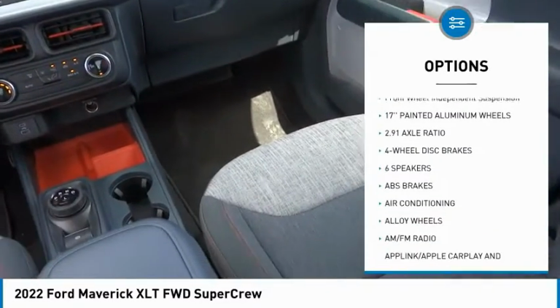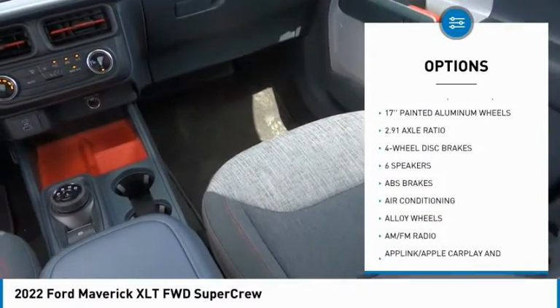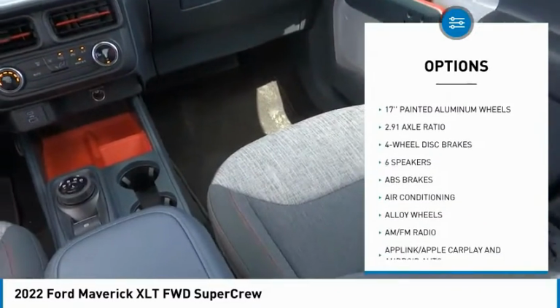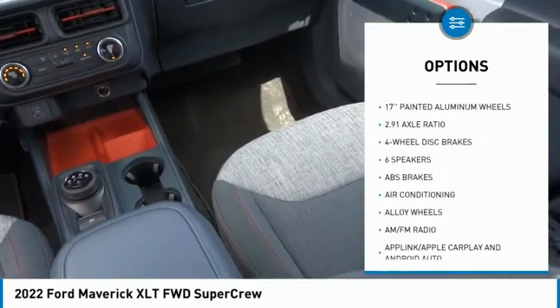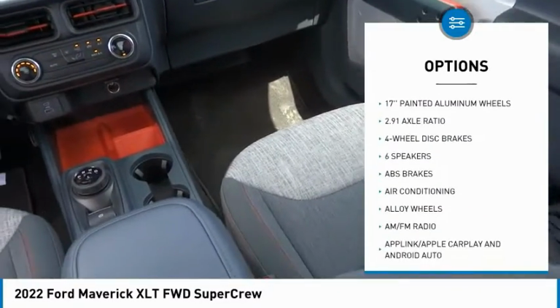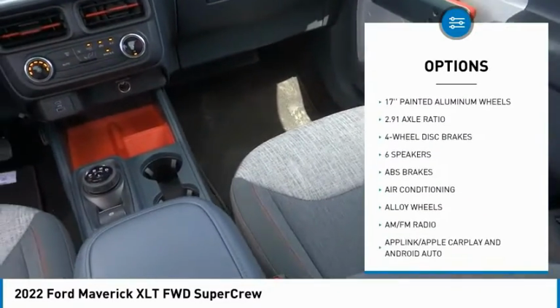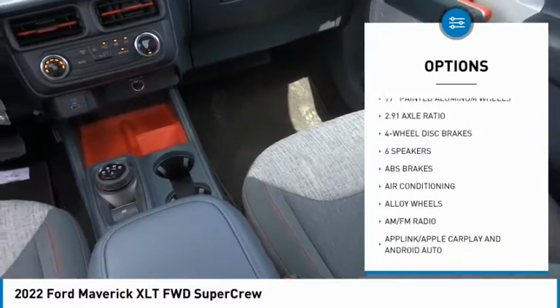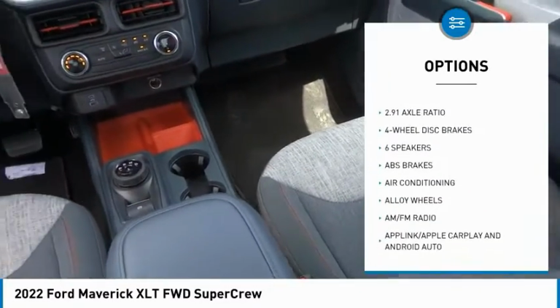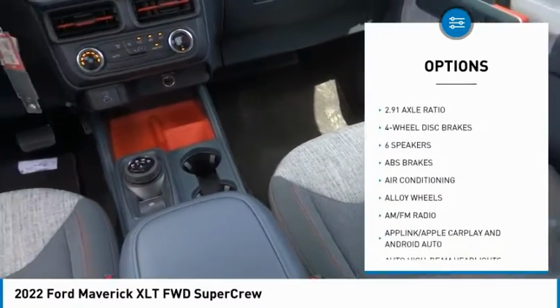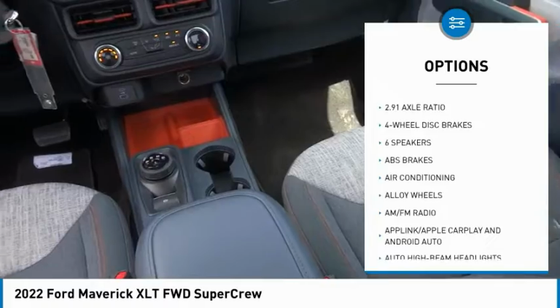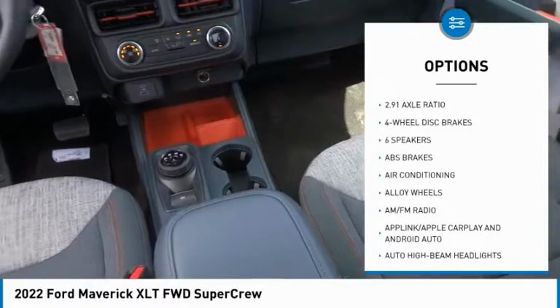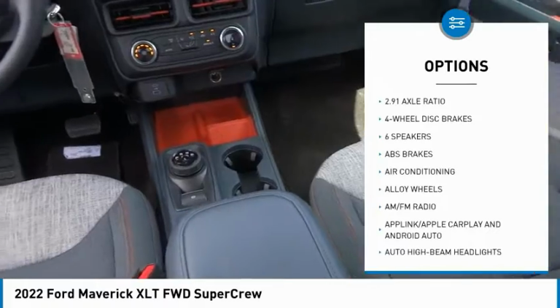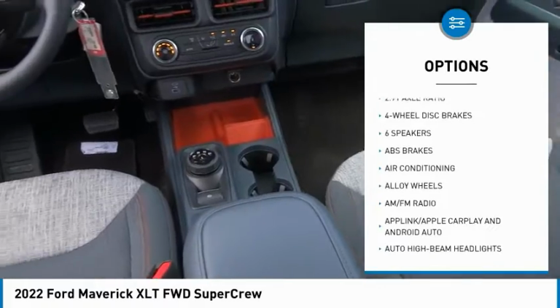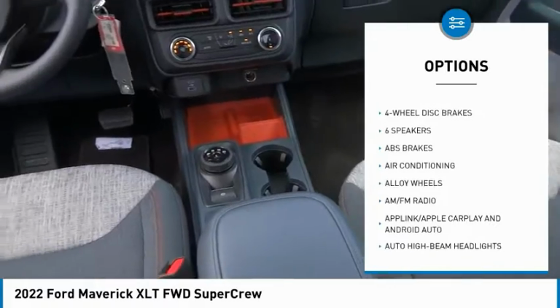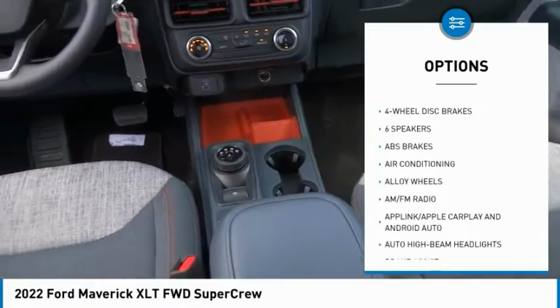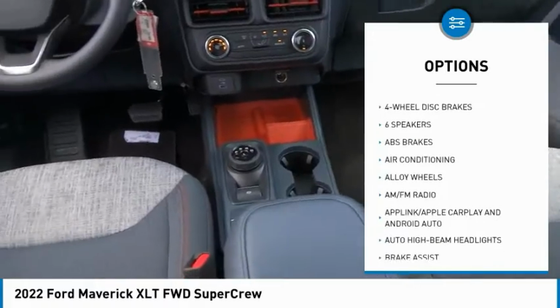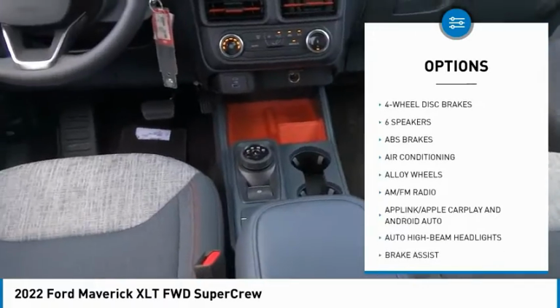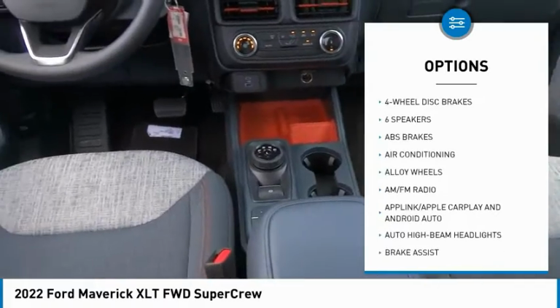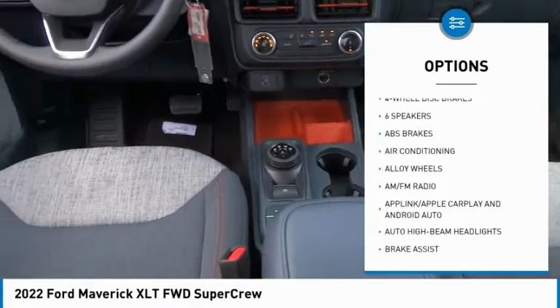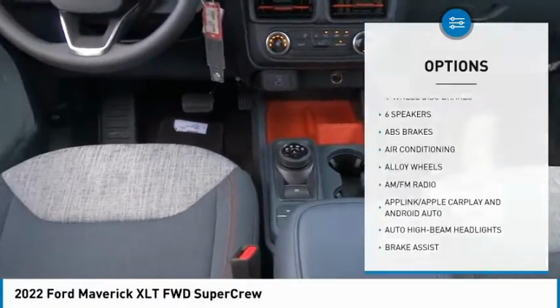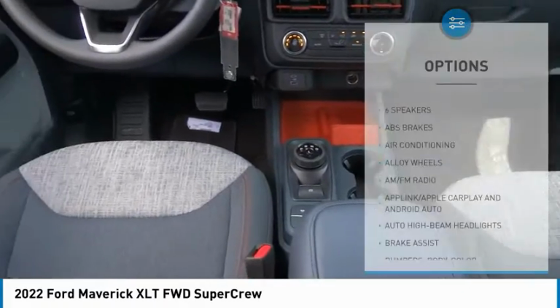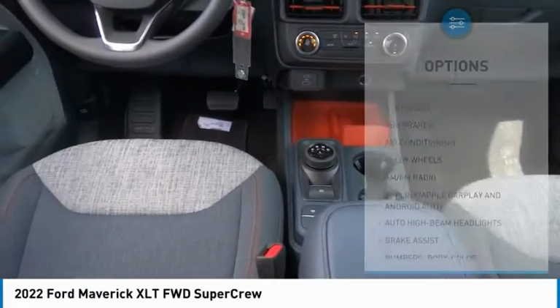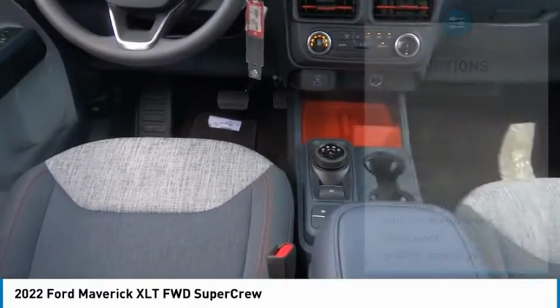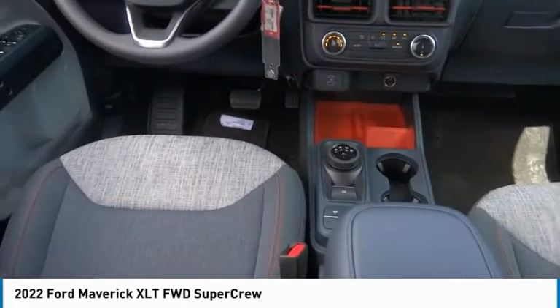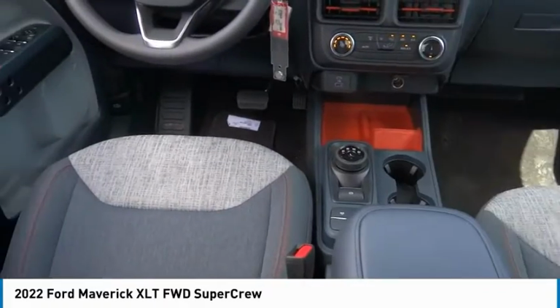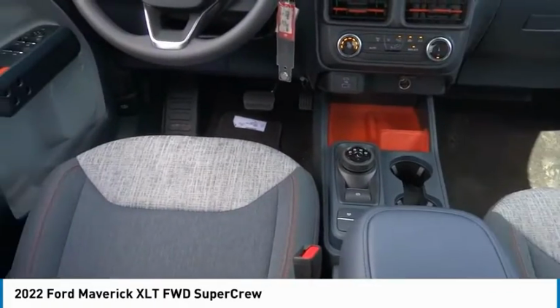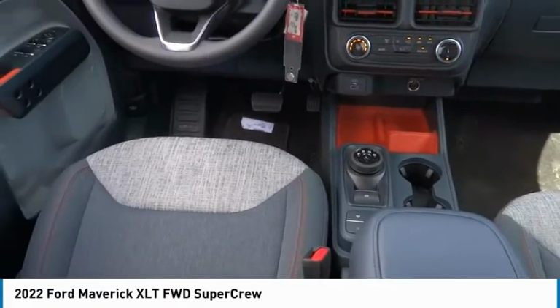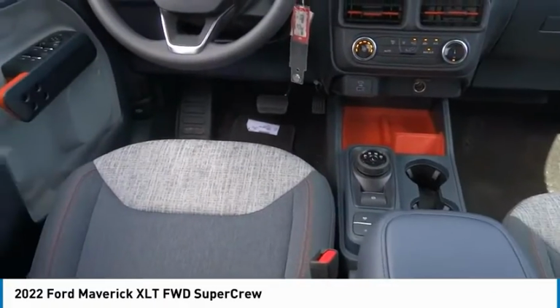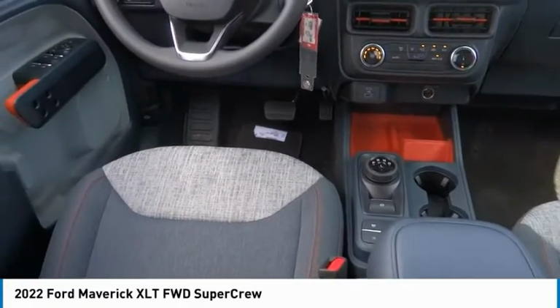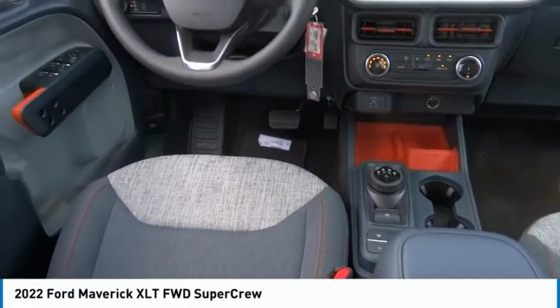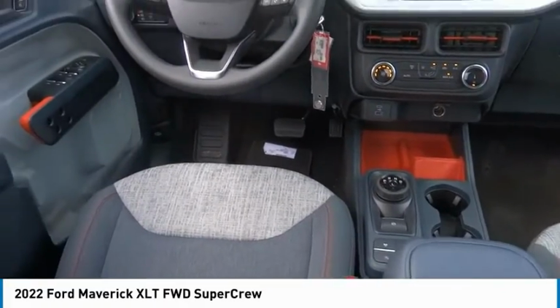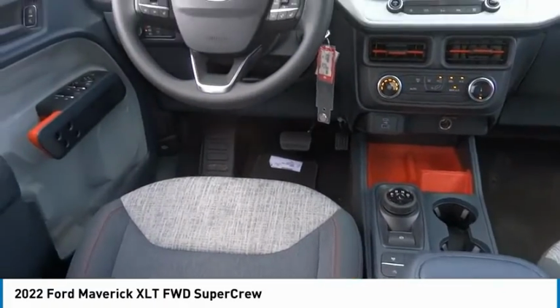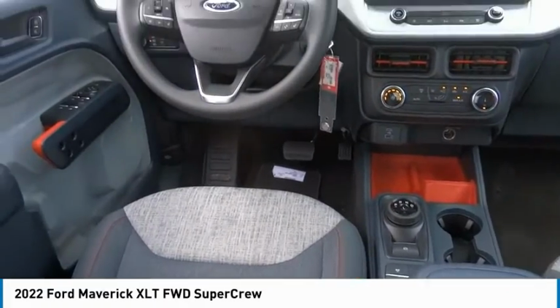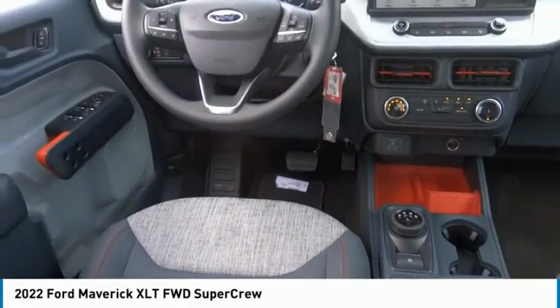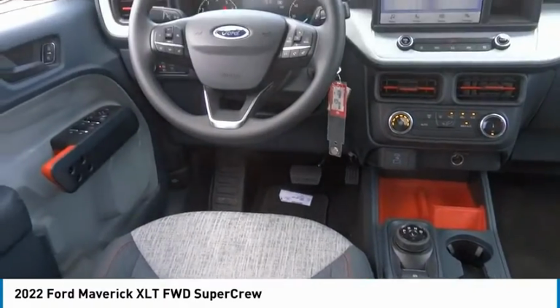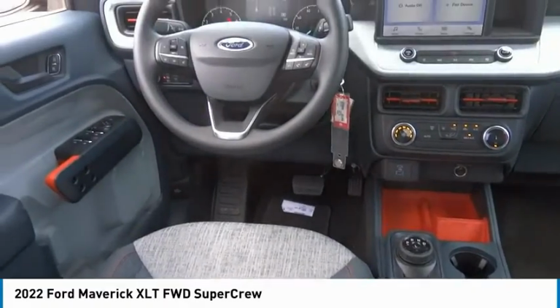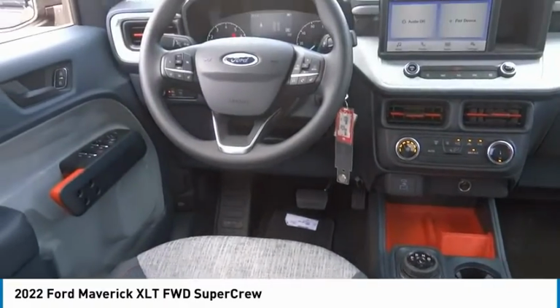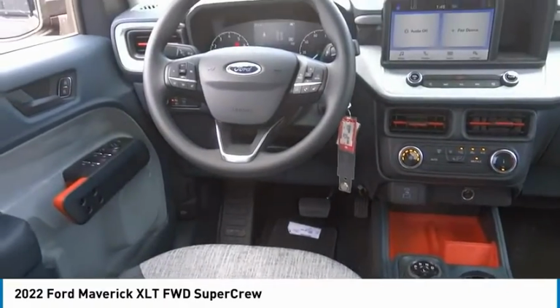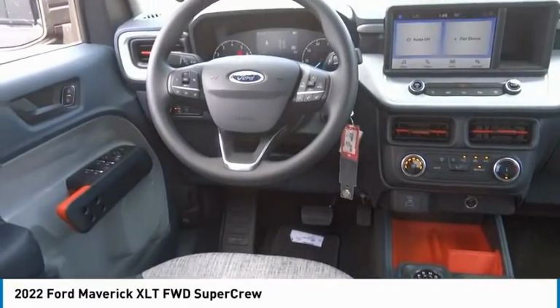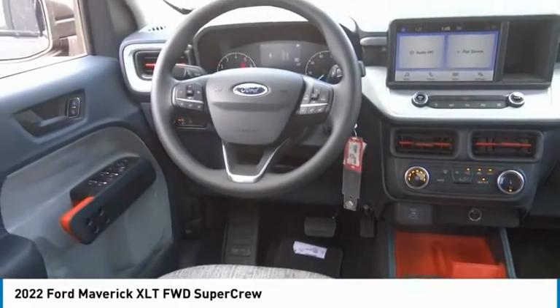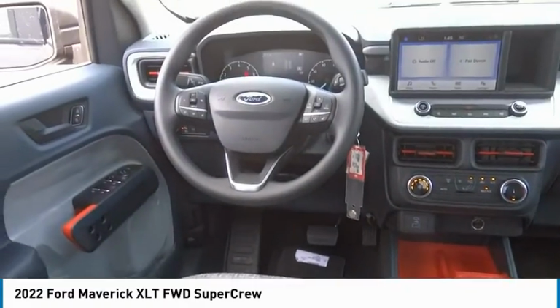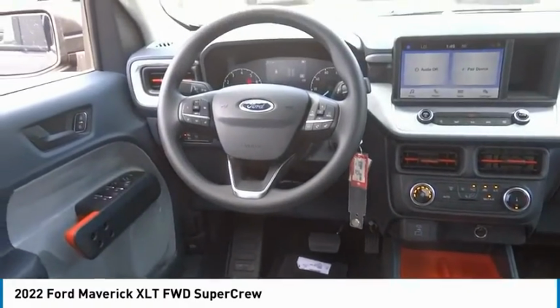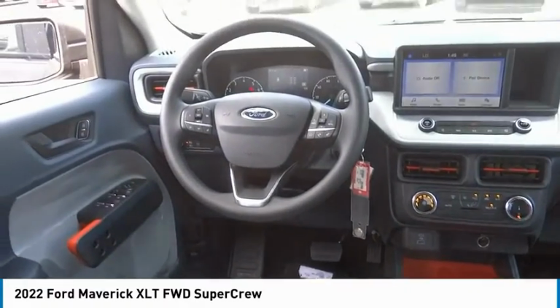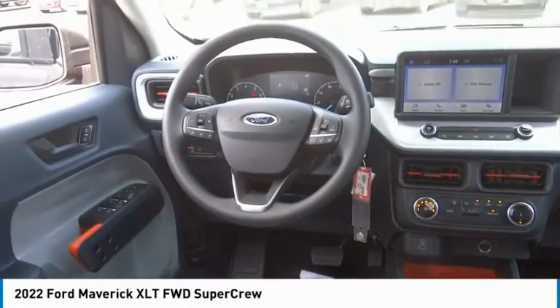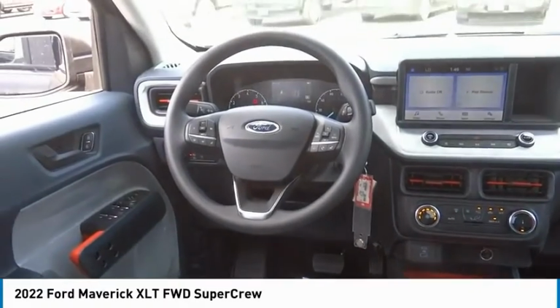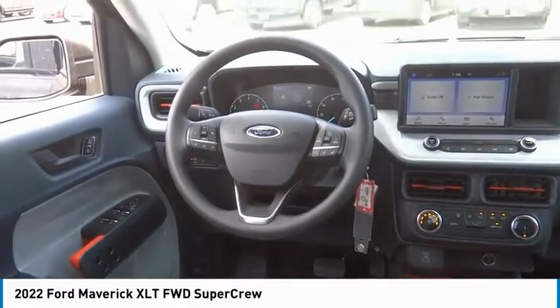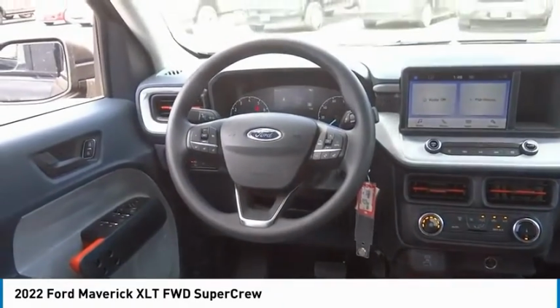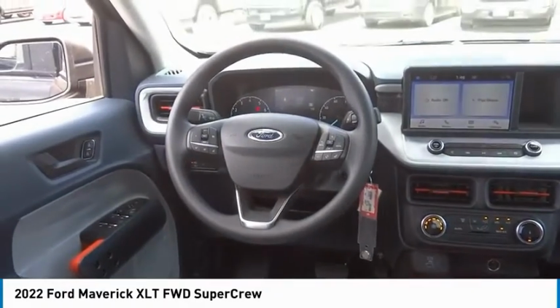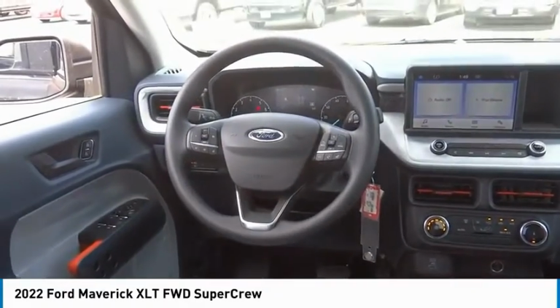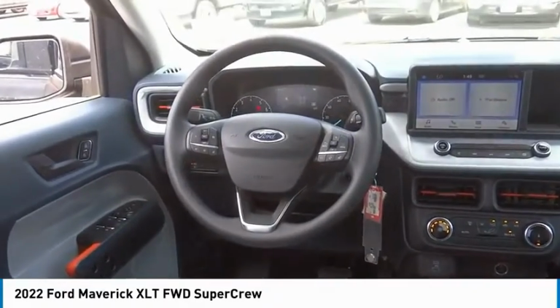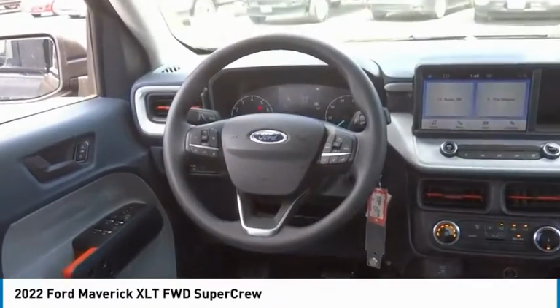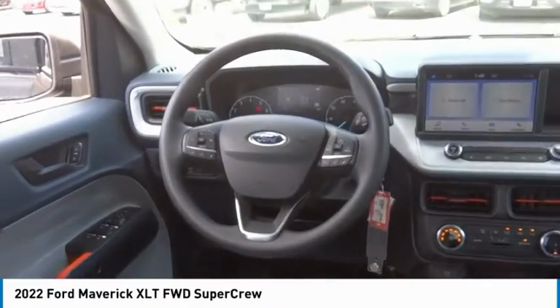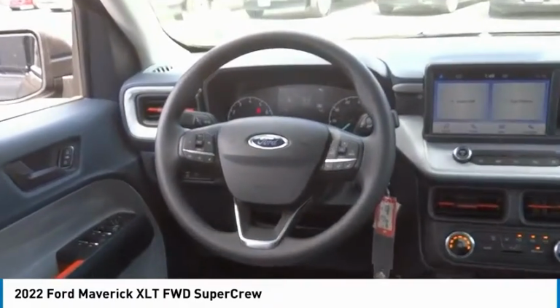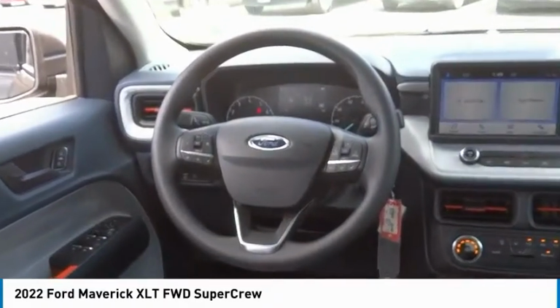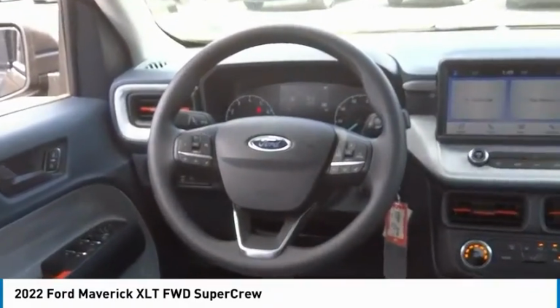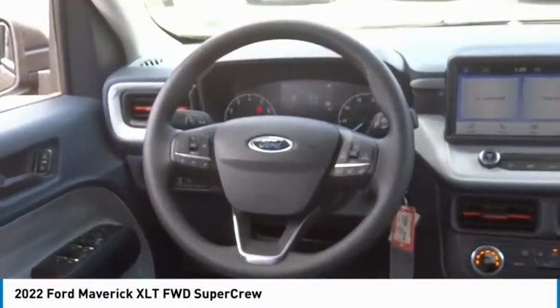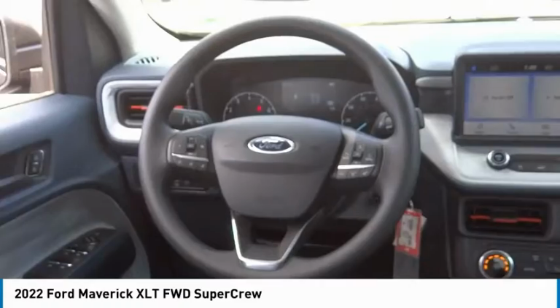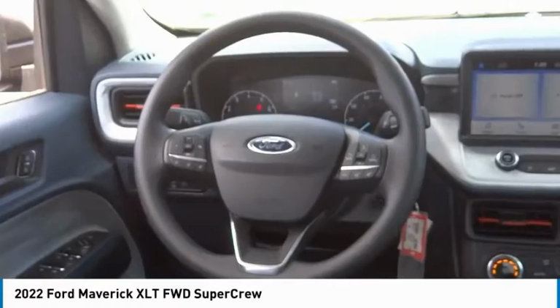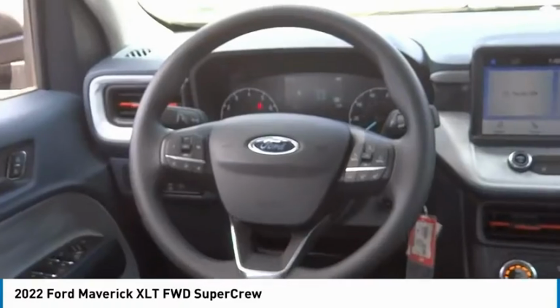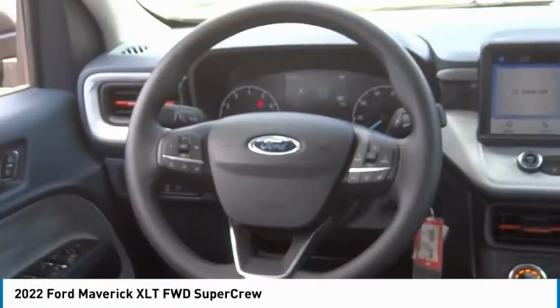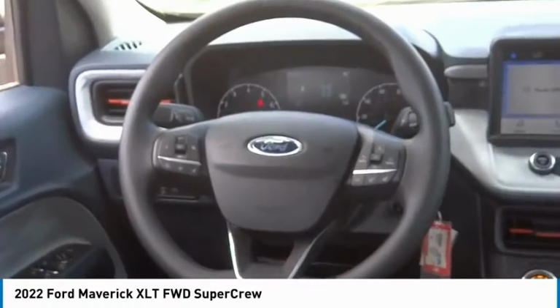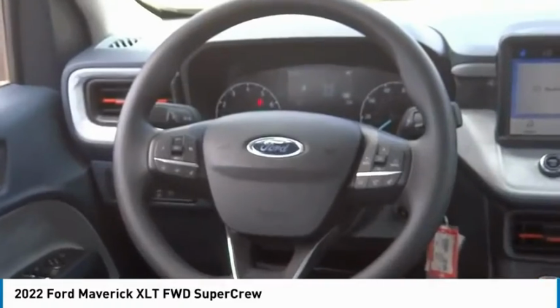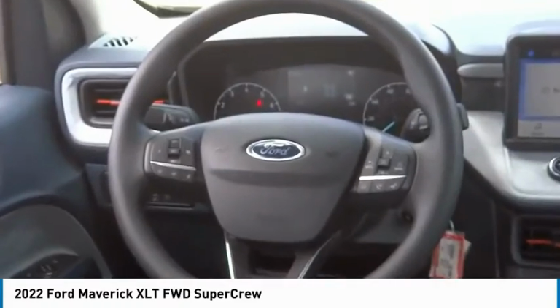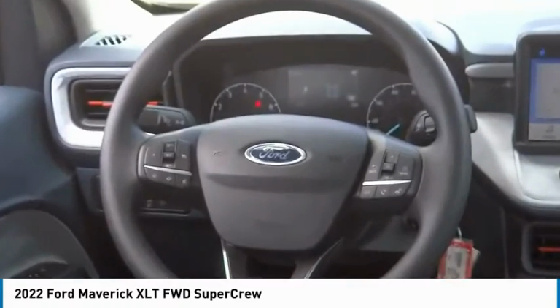Remote keyless entry, engine block heater, speed control, four-wheel disc brakes, front-wheel independent suspension.